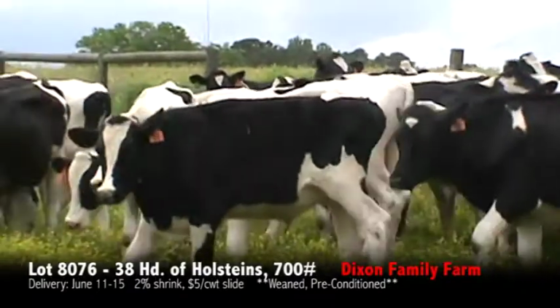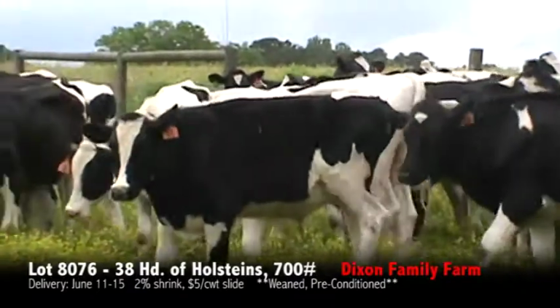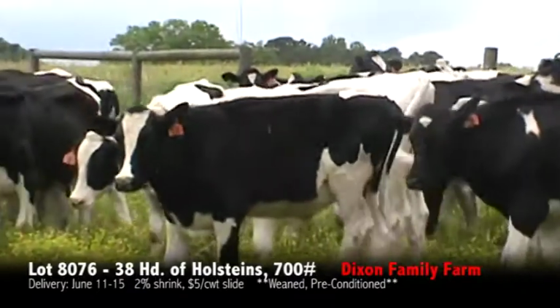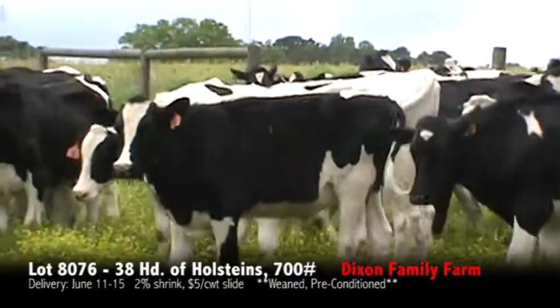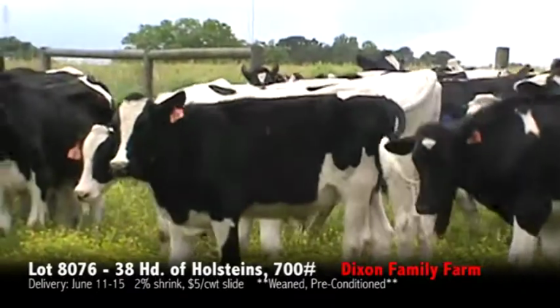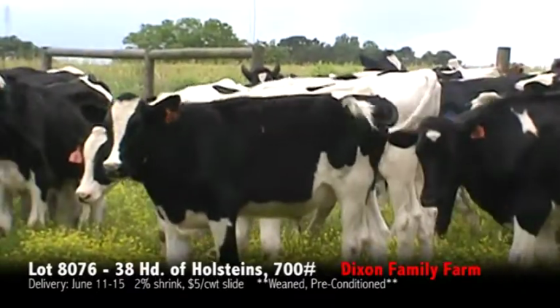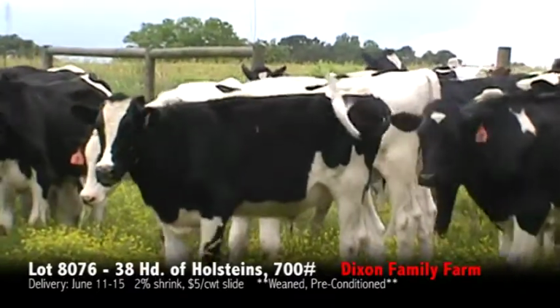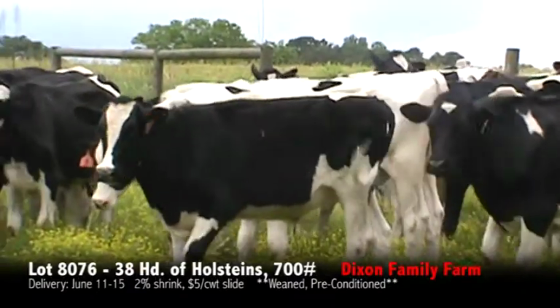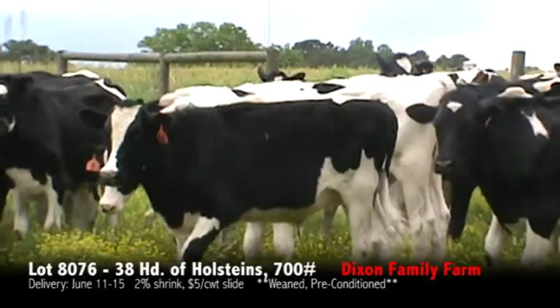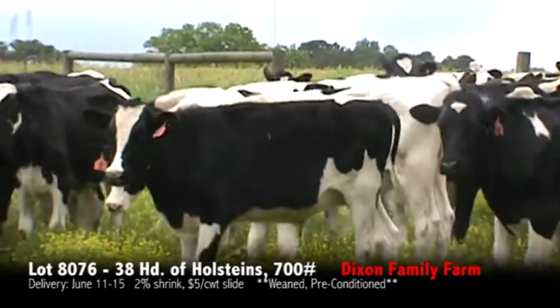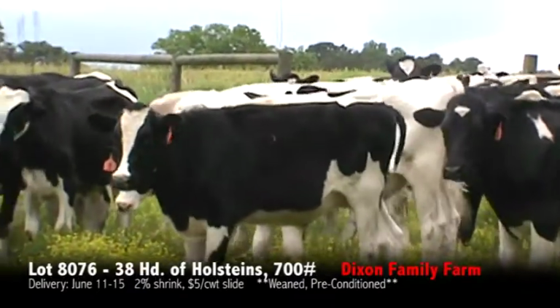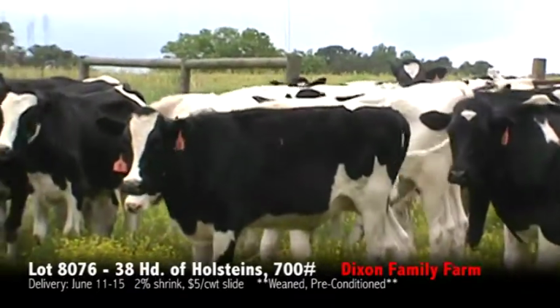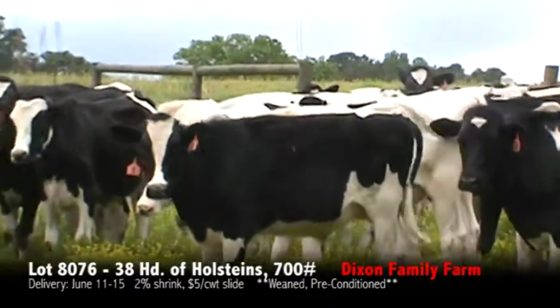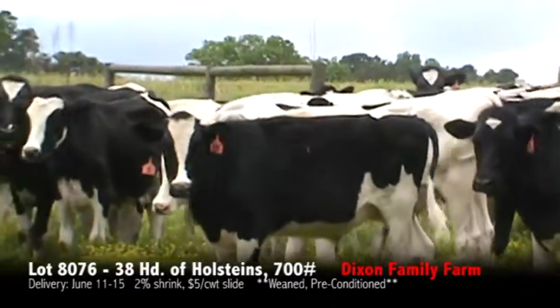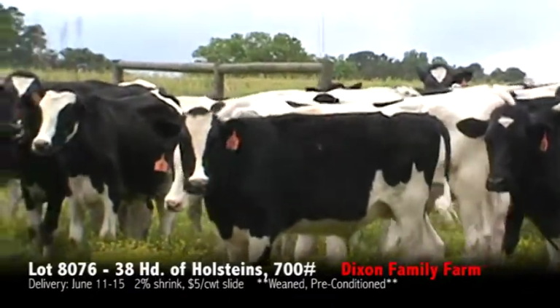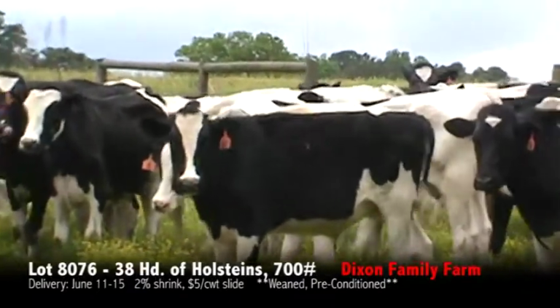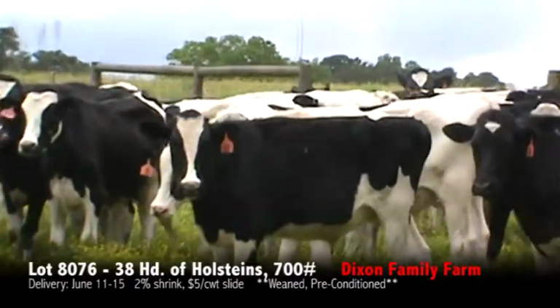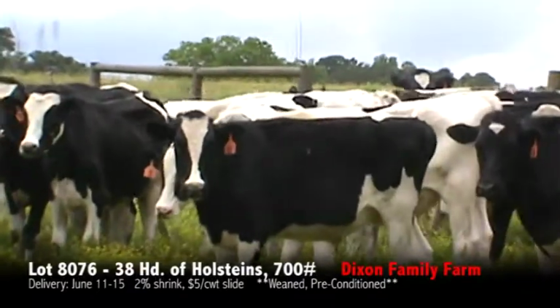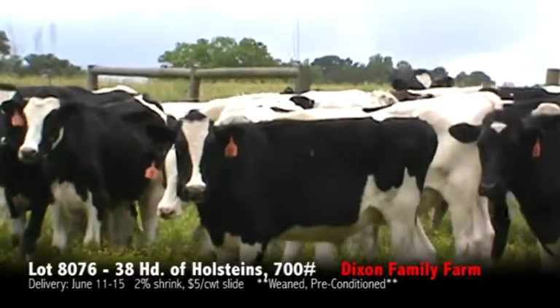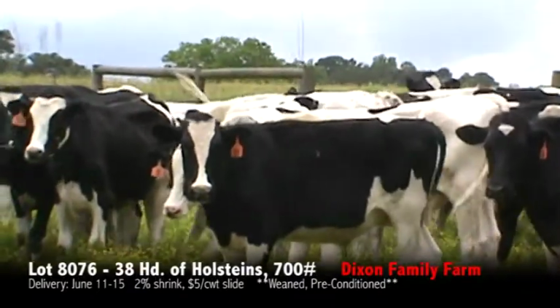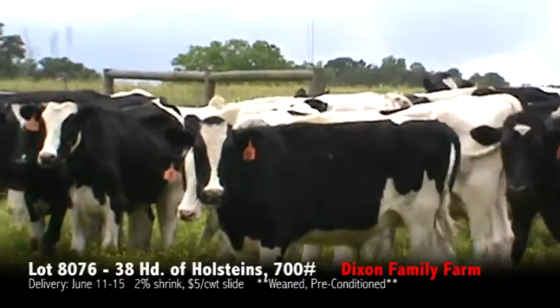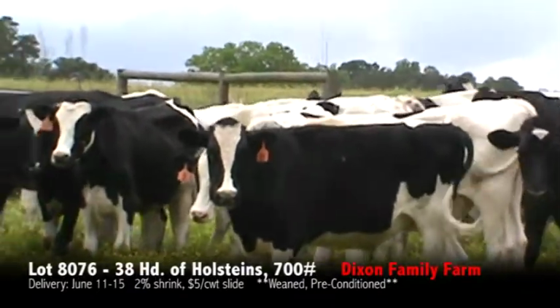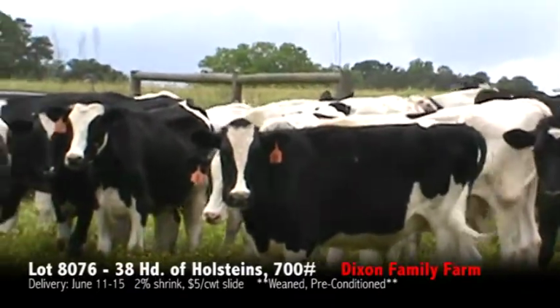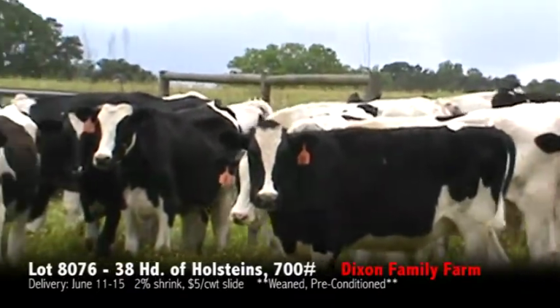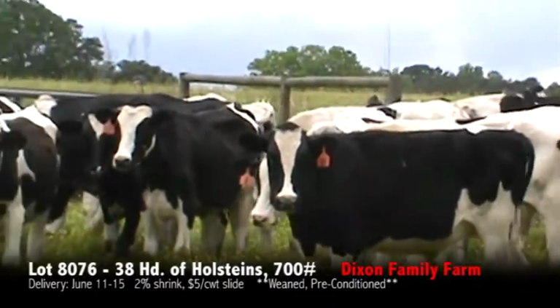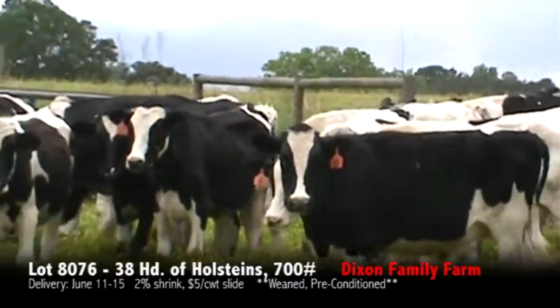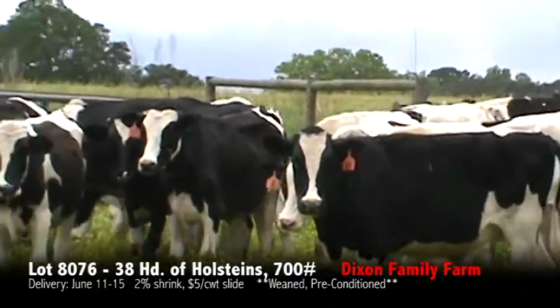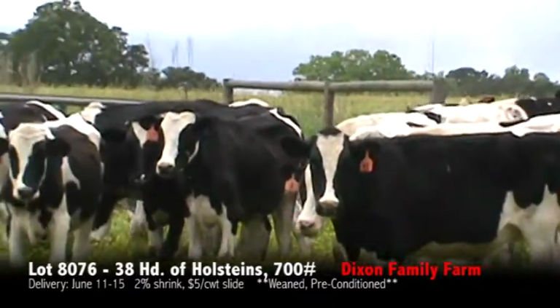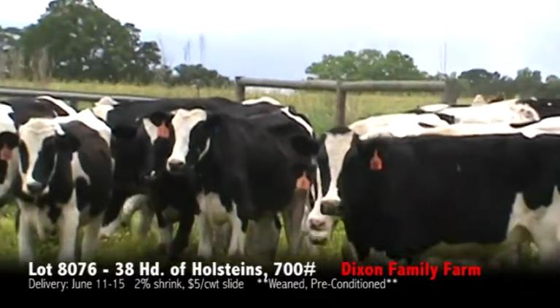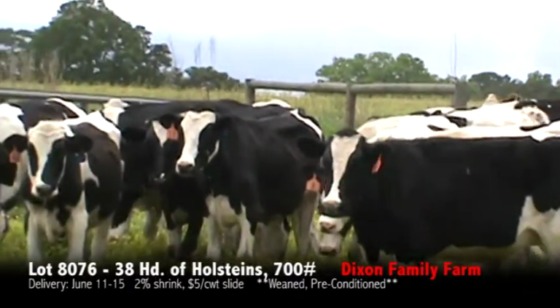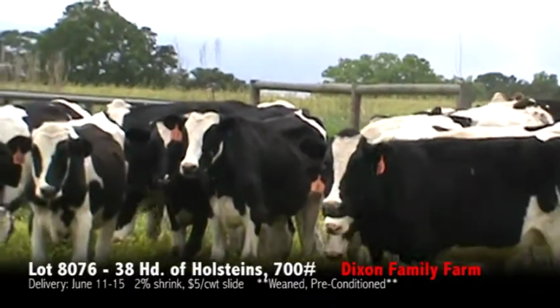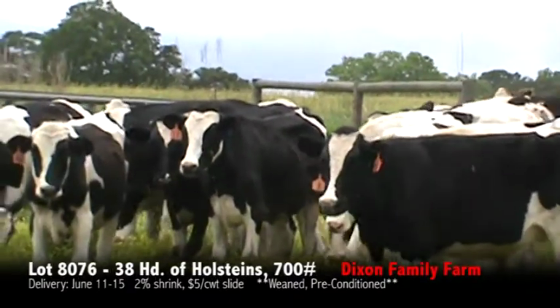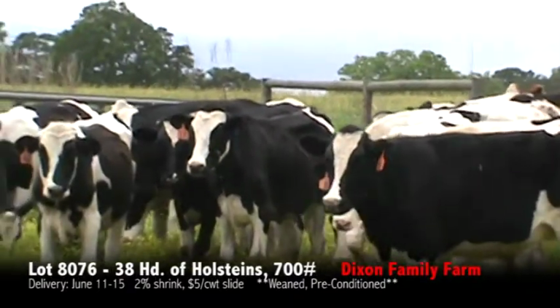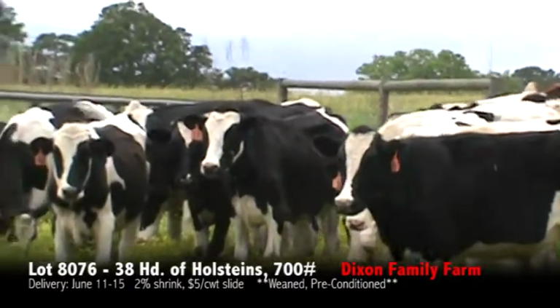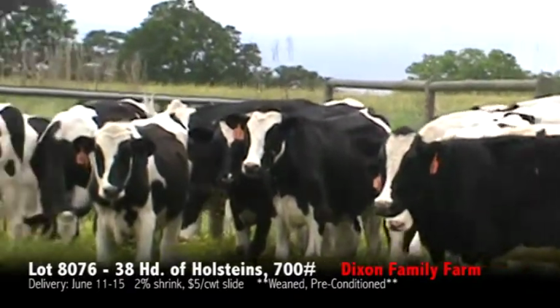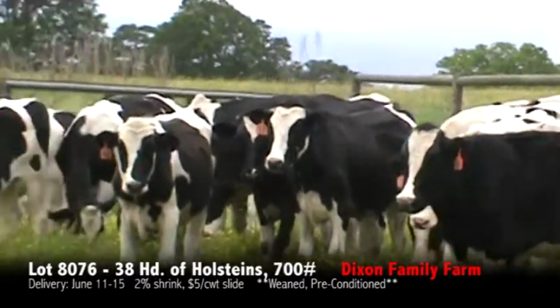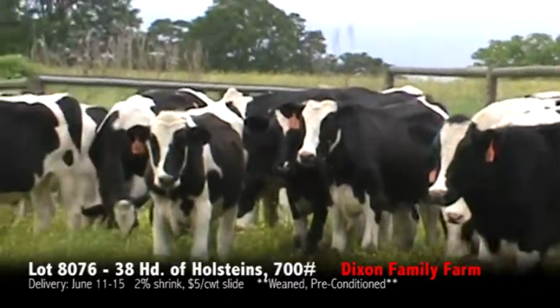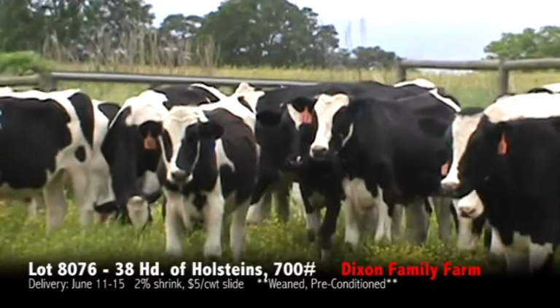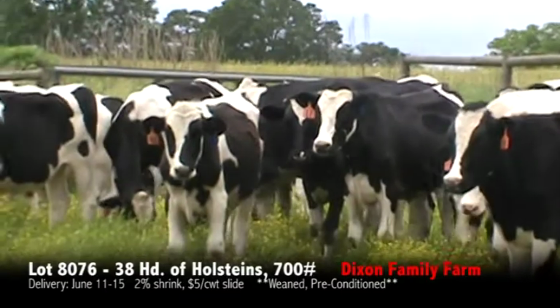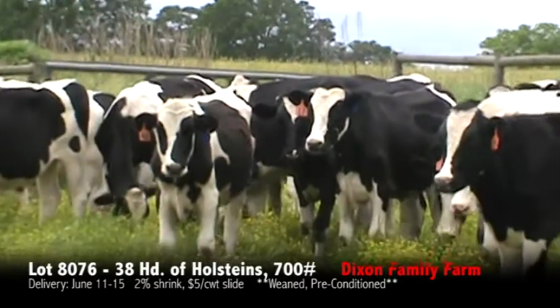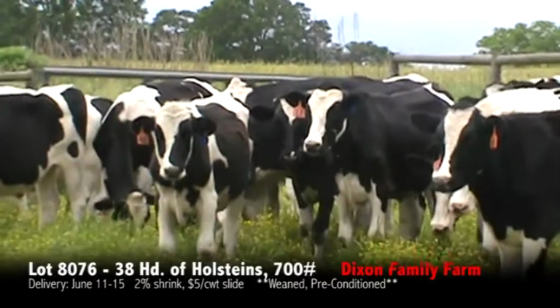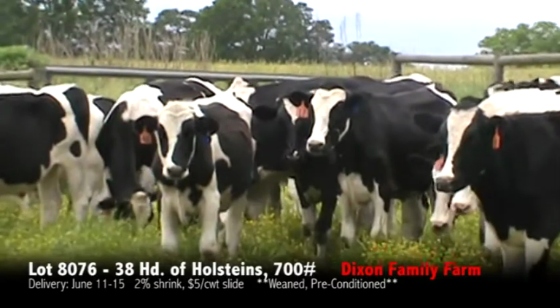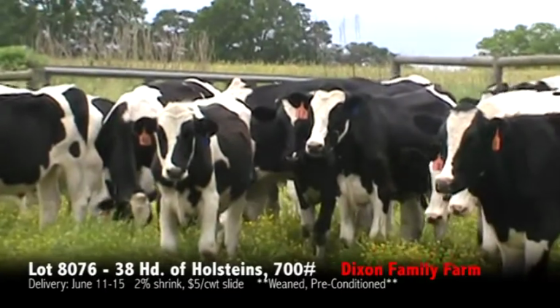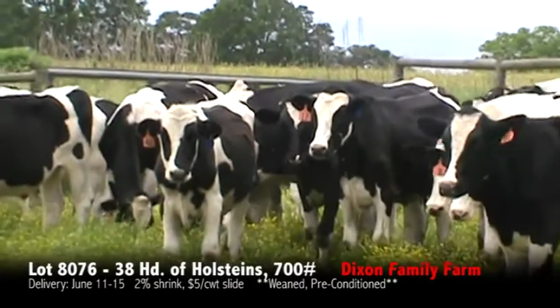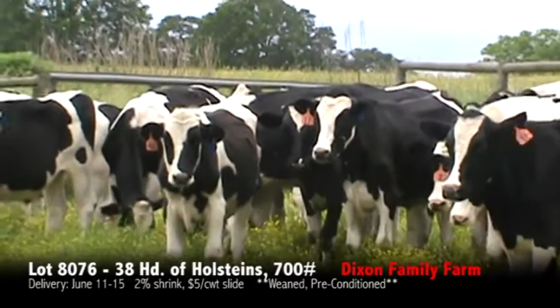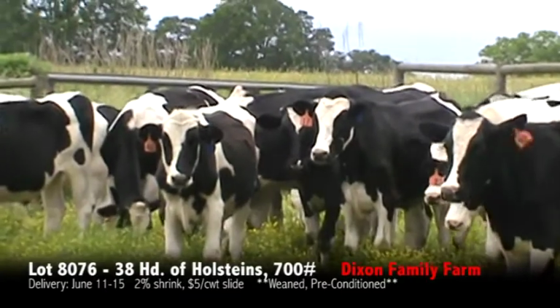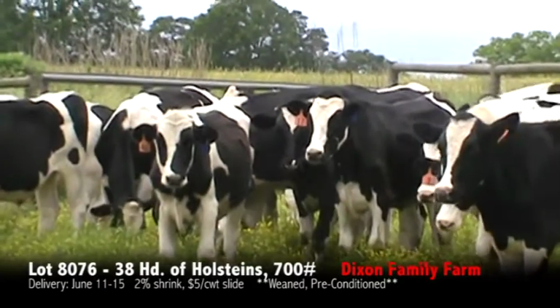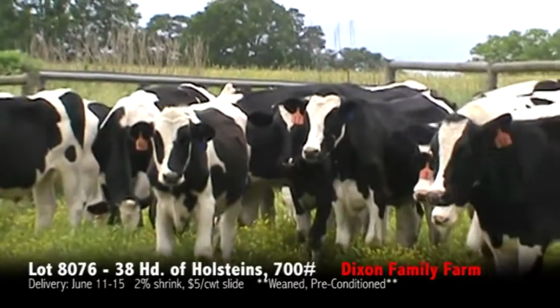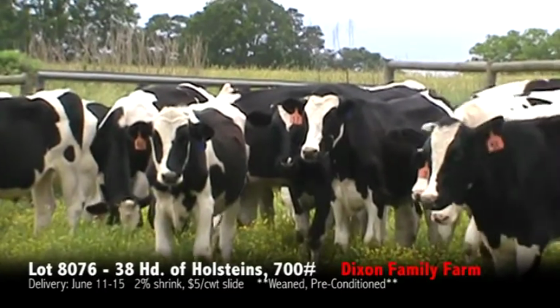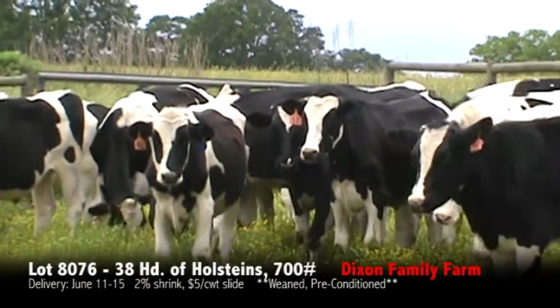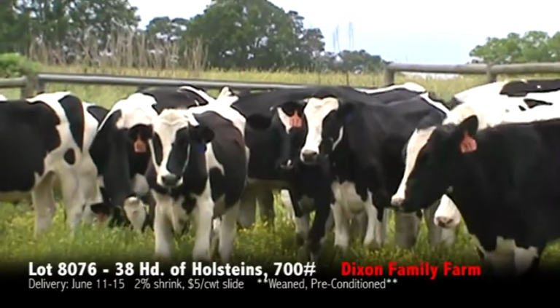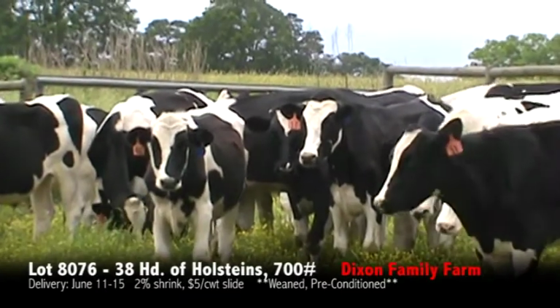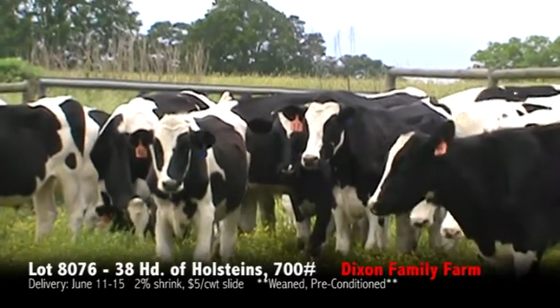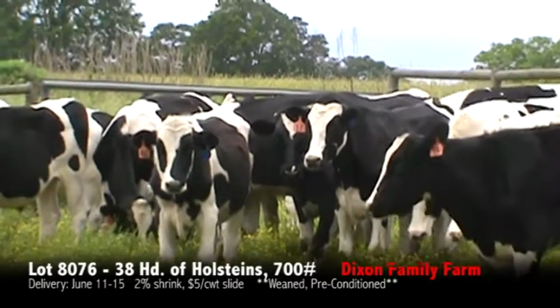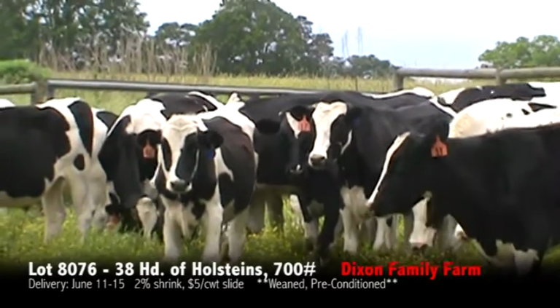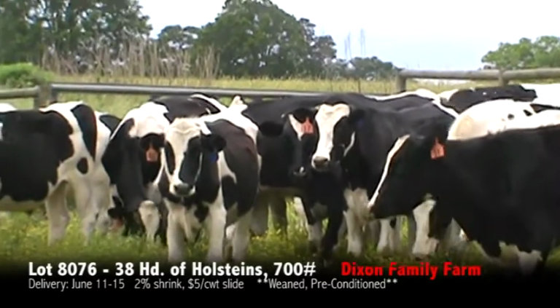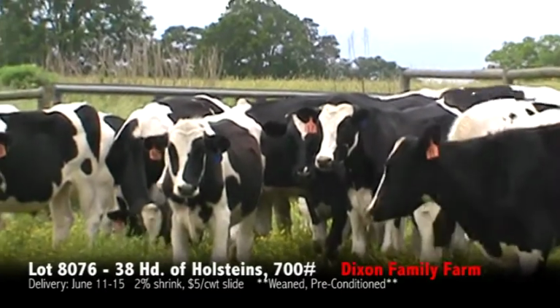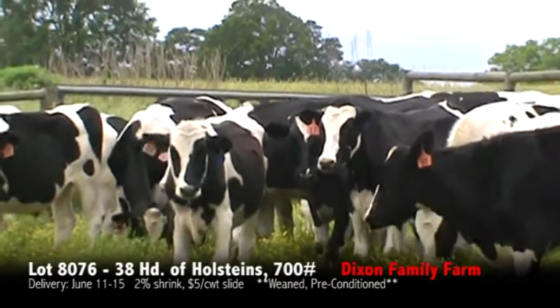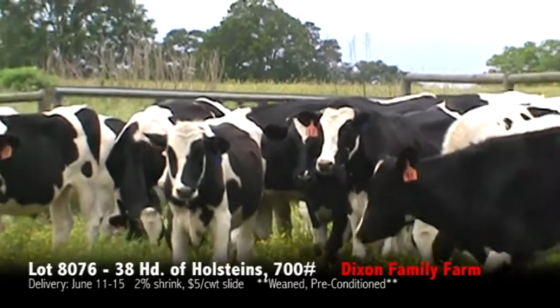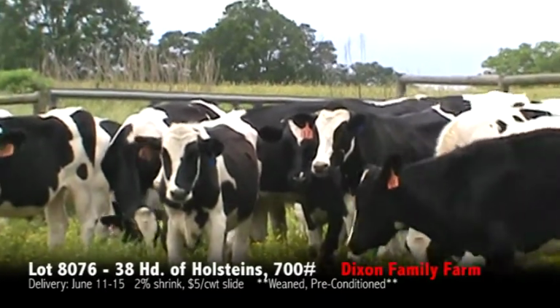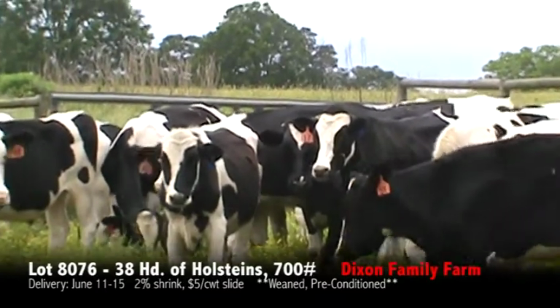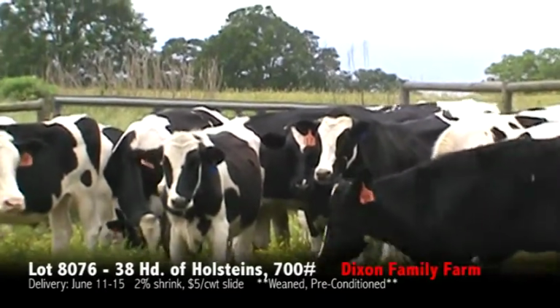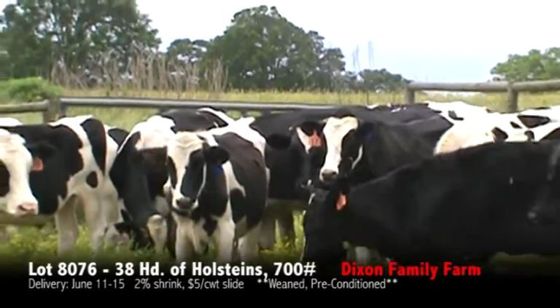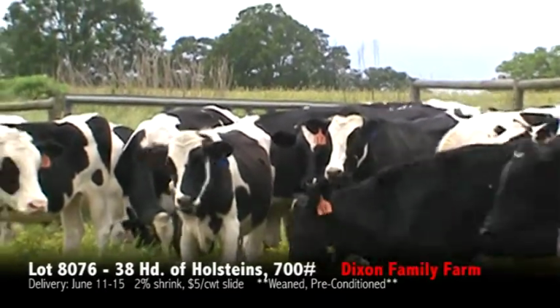Again, one partial load: 38 head Holsteins weighing 700 pounds, weighed with a two and a five.